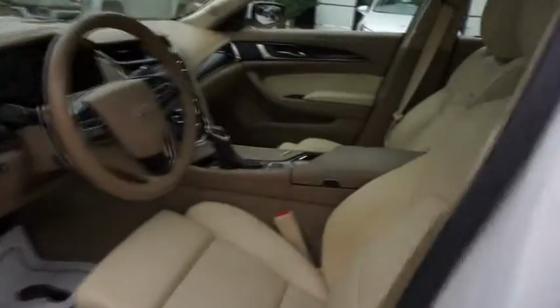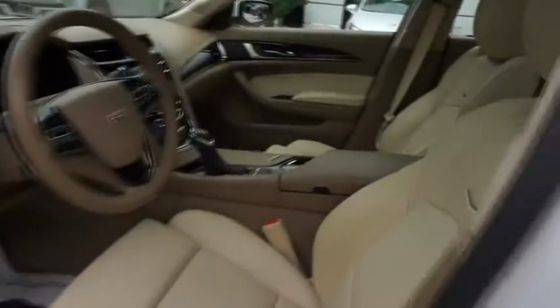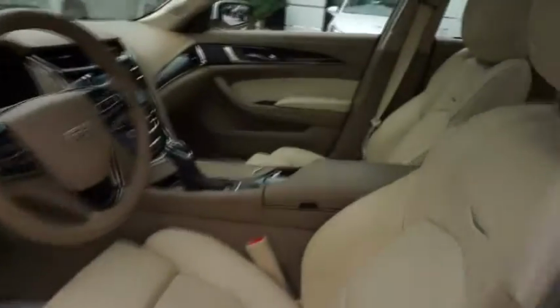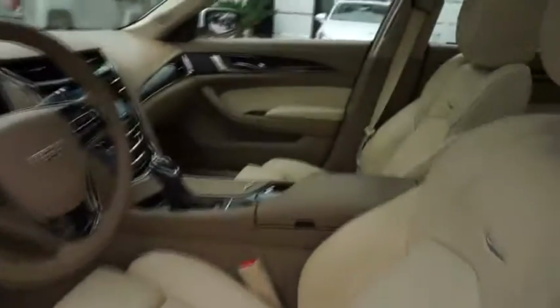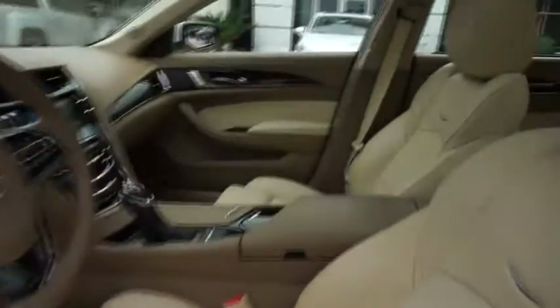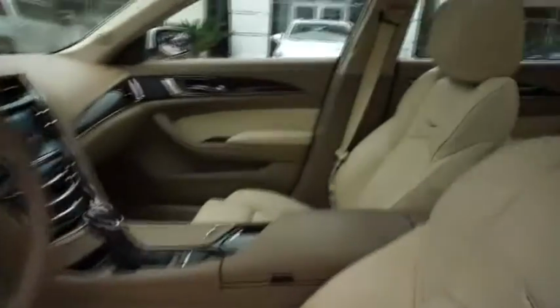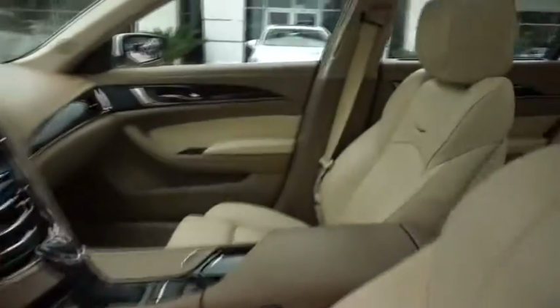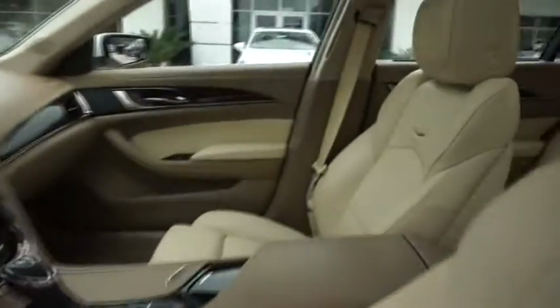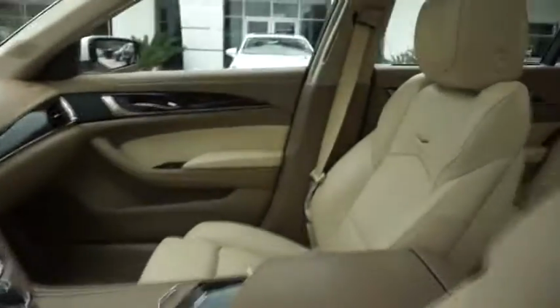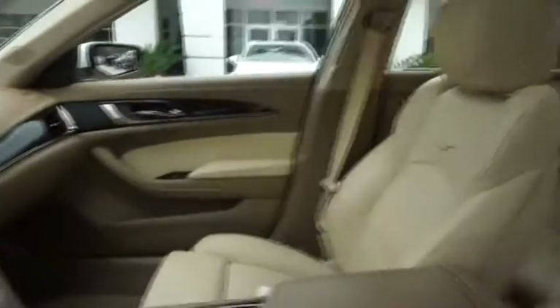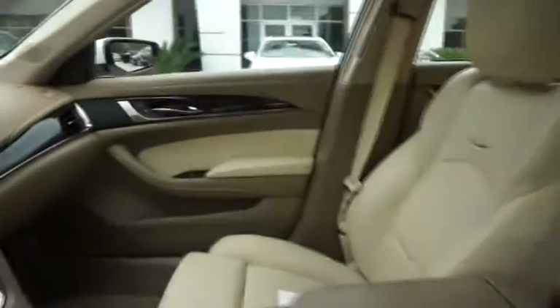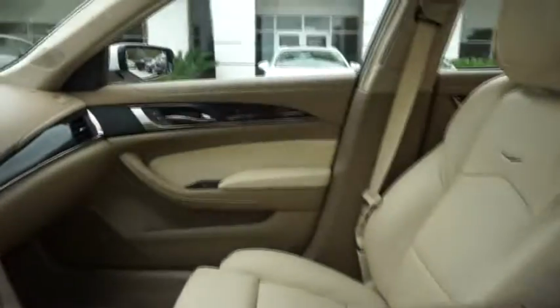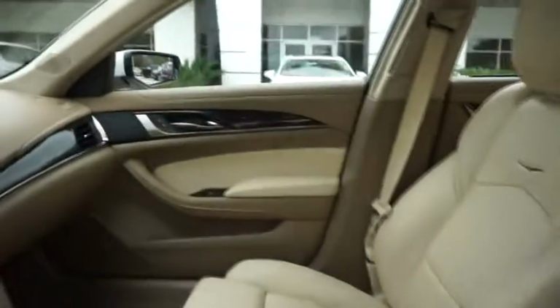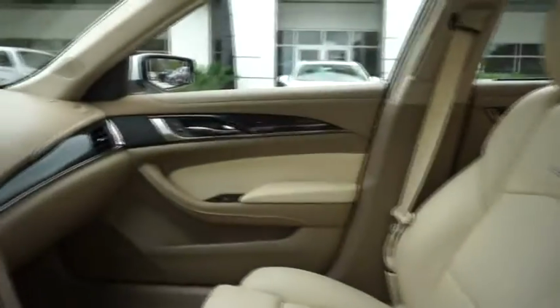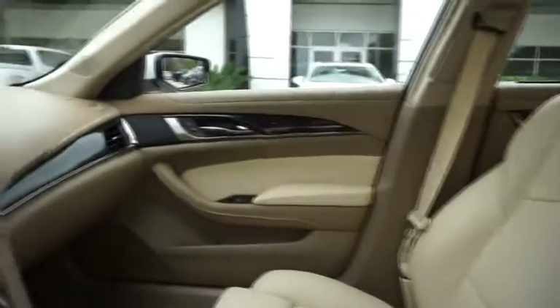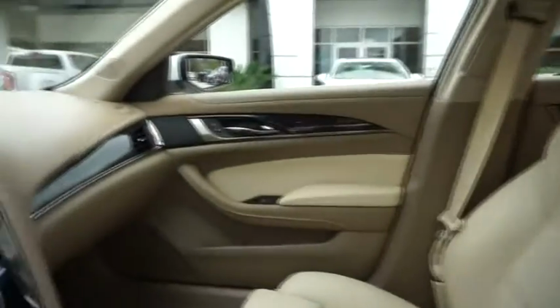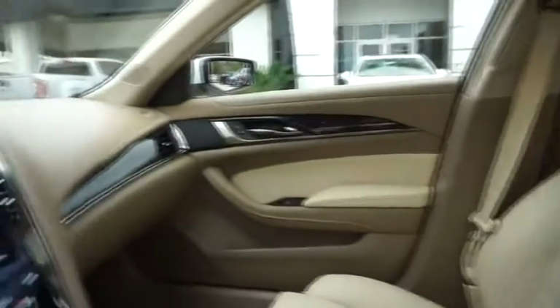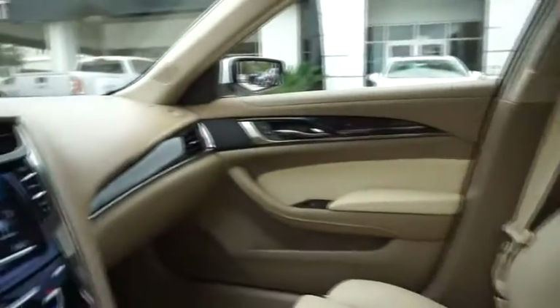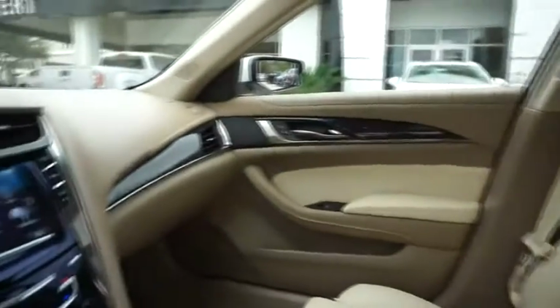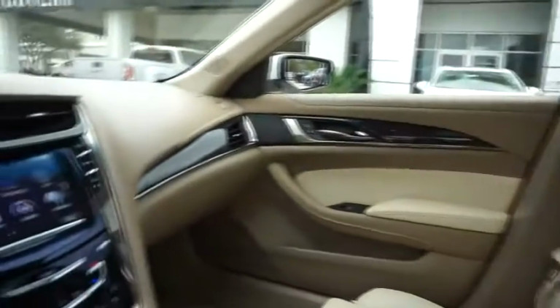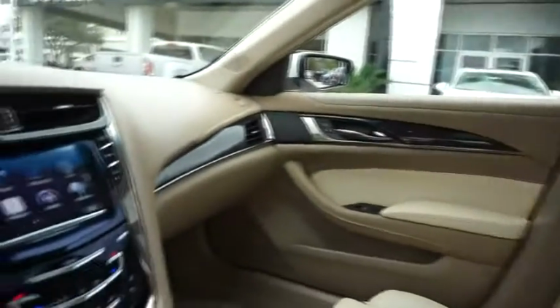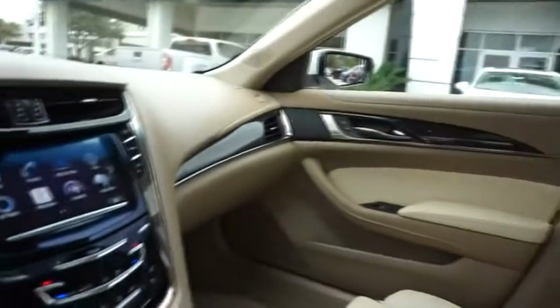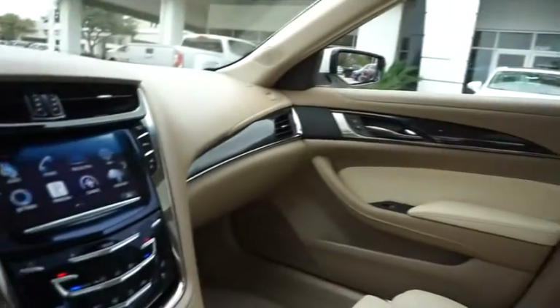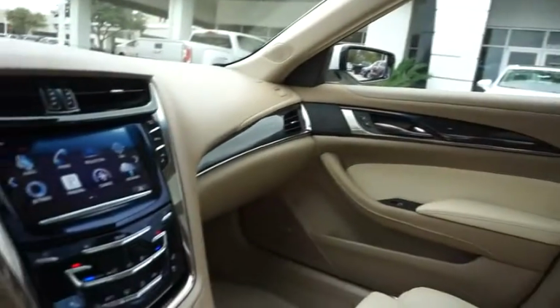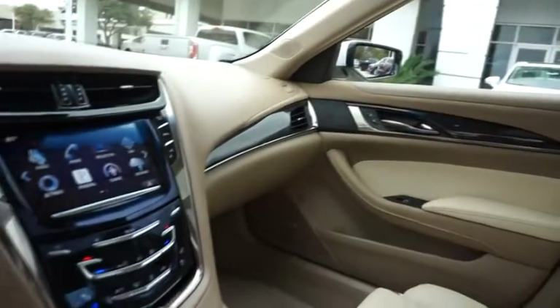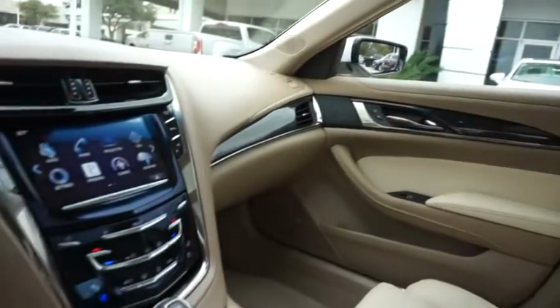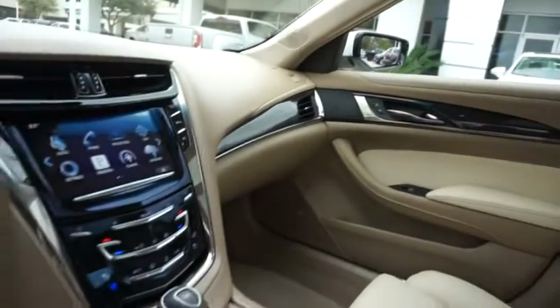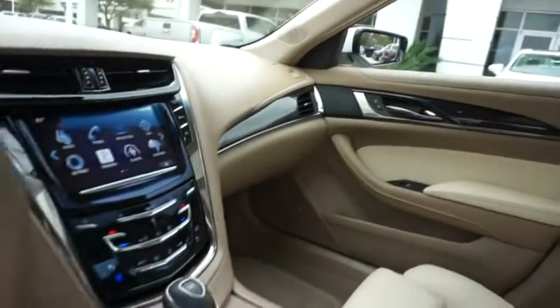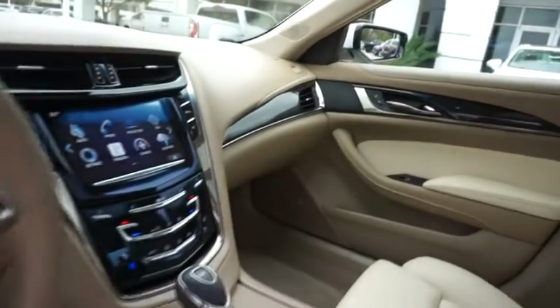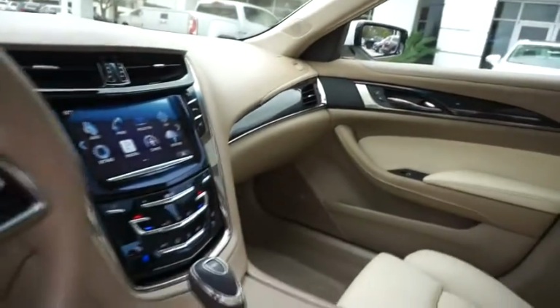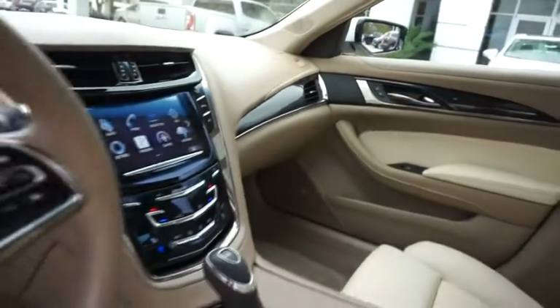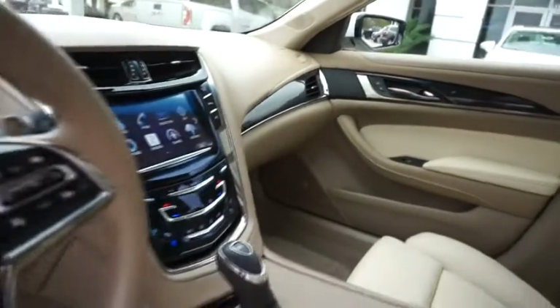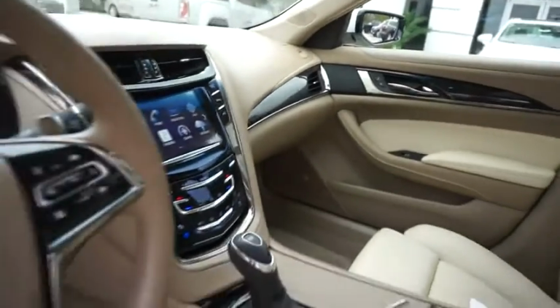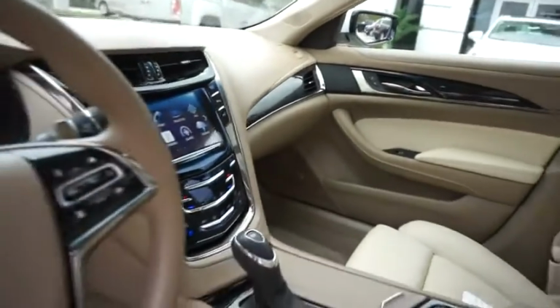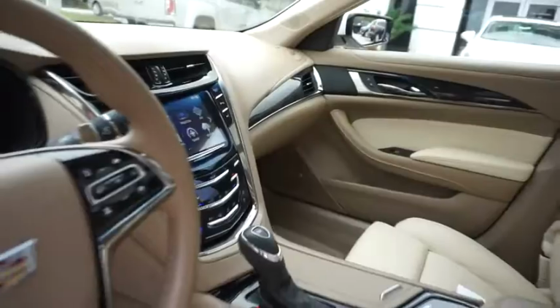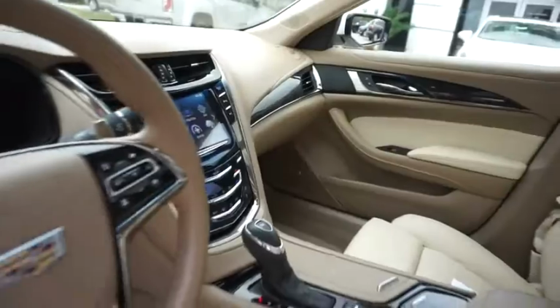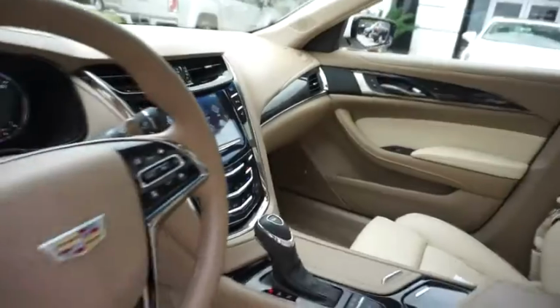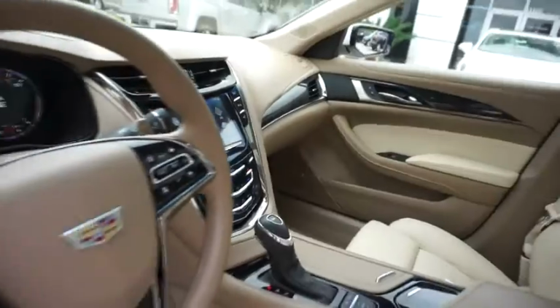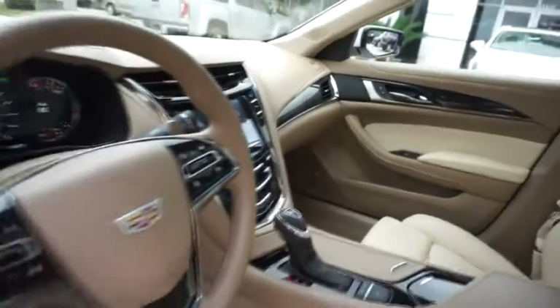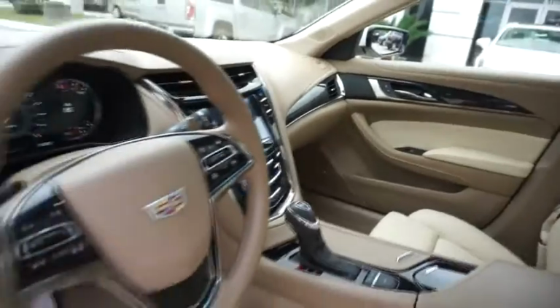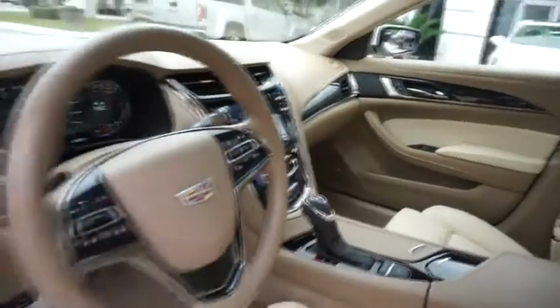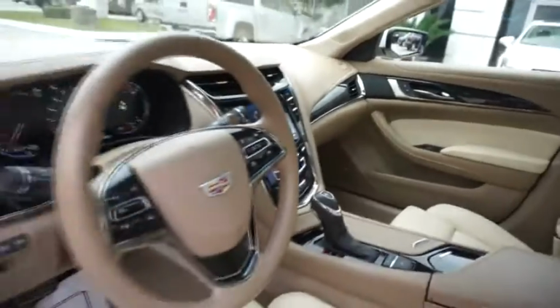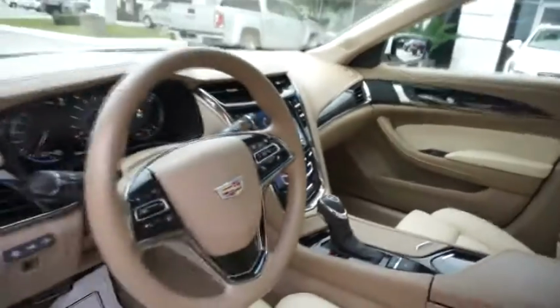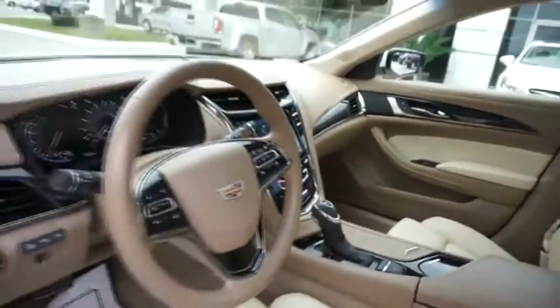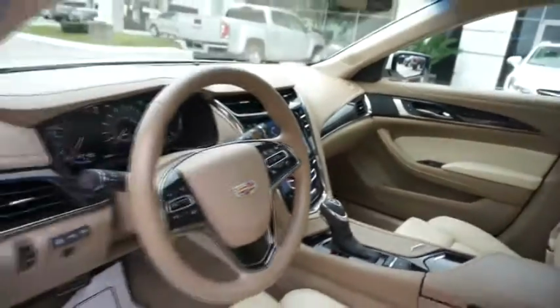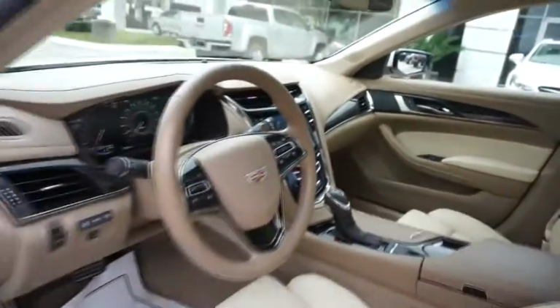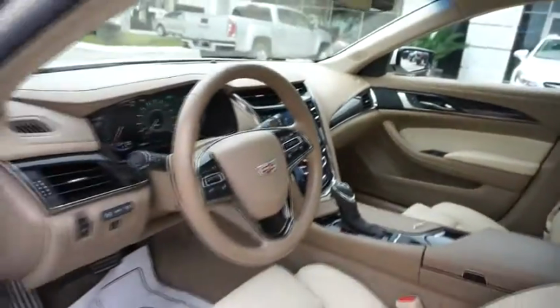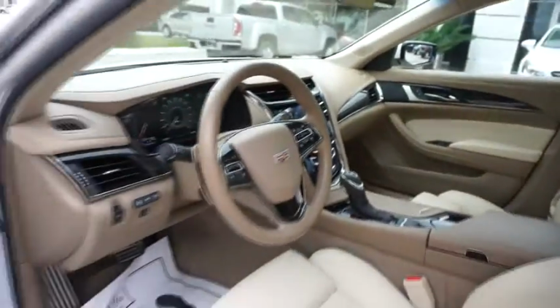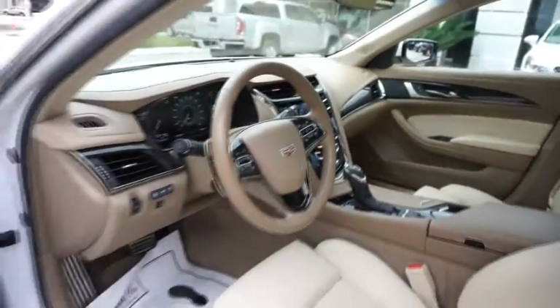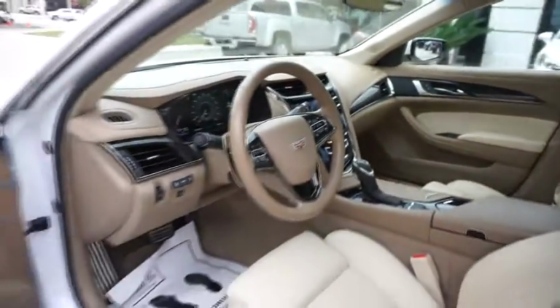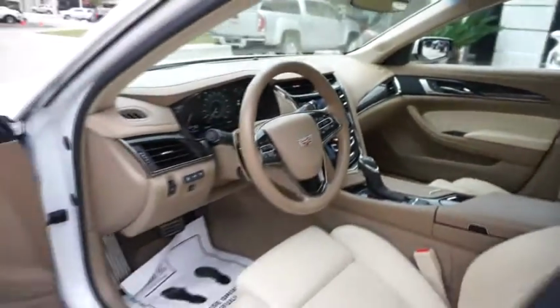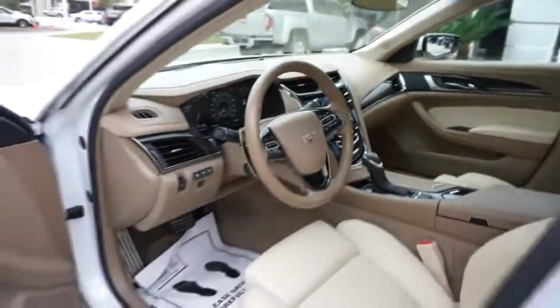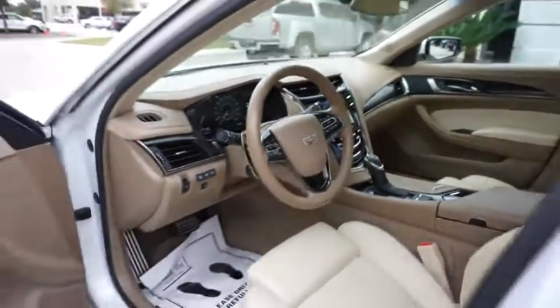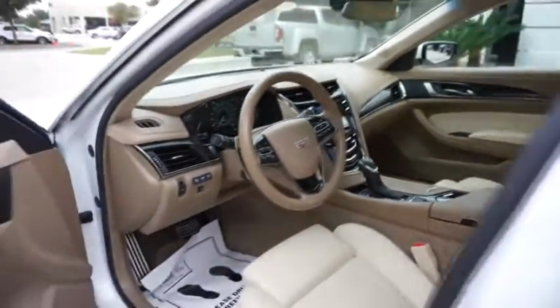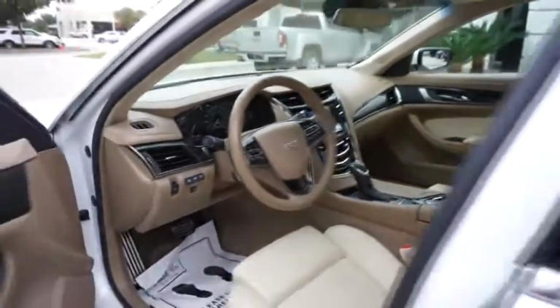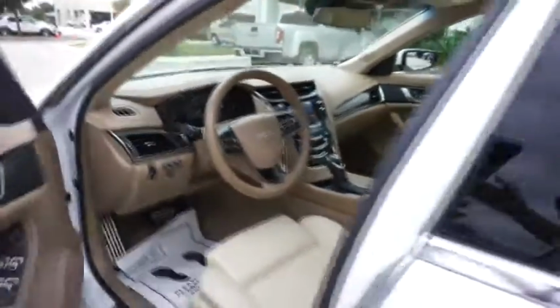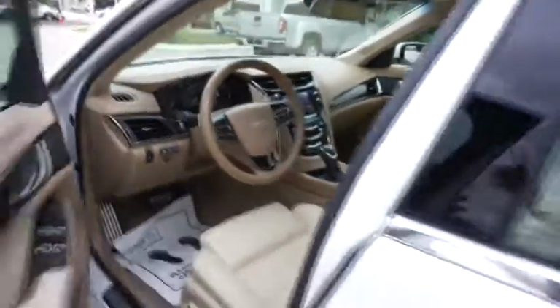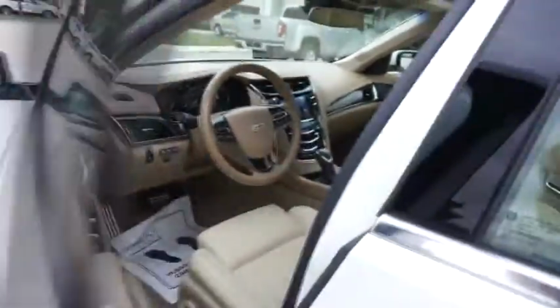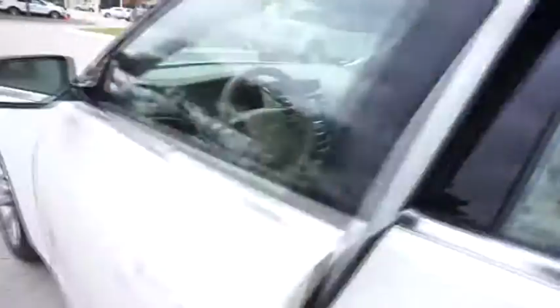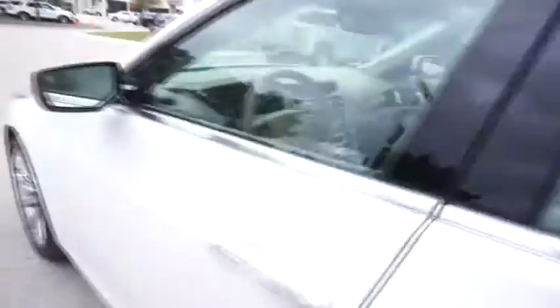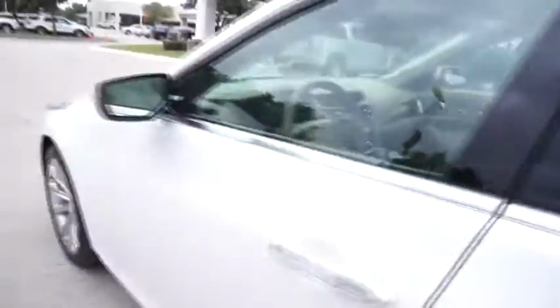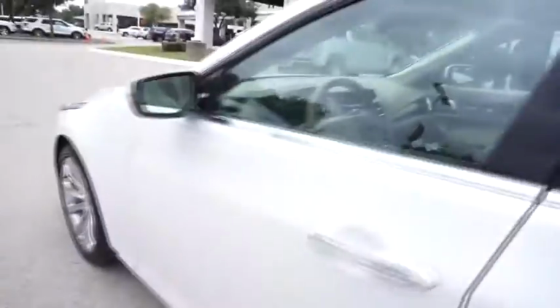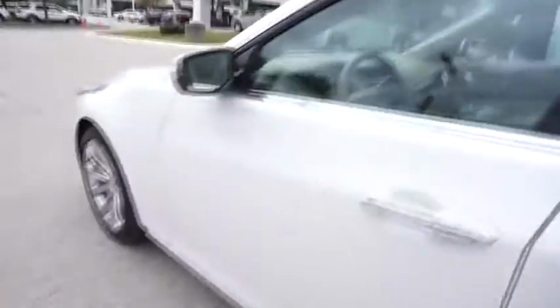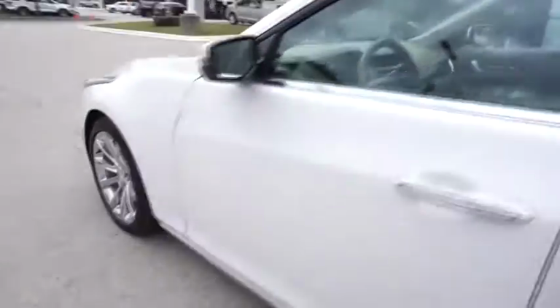Adjustable steering wheel, power steering, four-wheel disc brakes, auto-dimming rearview mirror, floor mats, aluminum wheels.